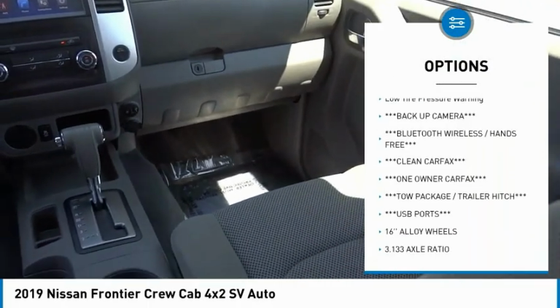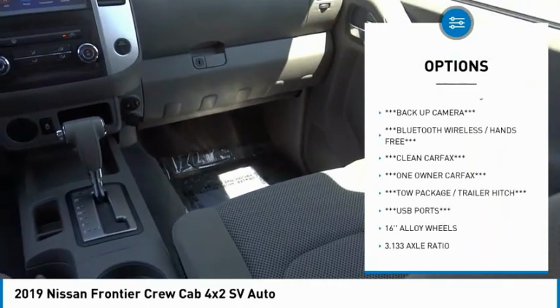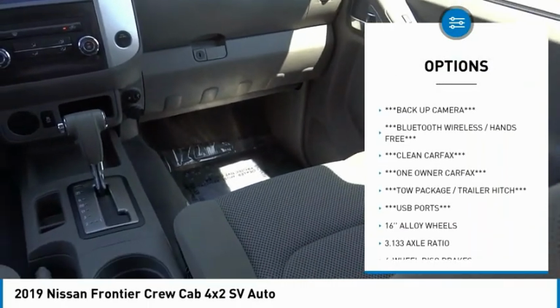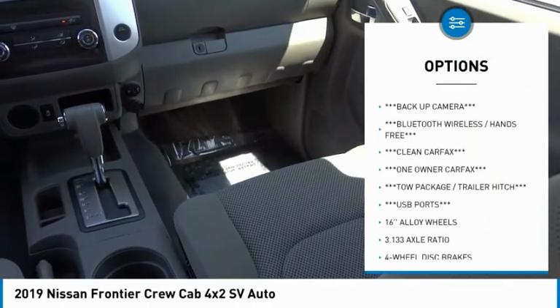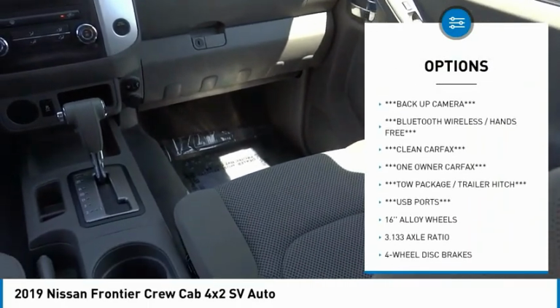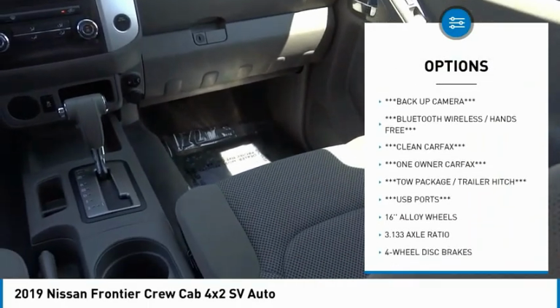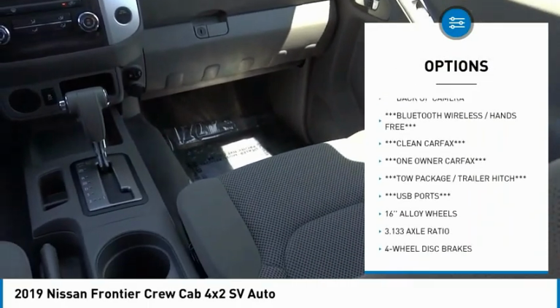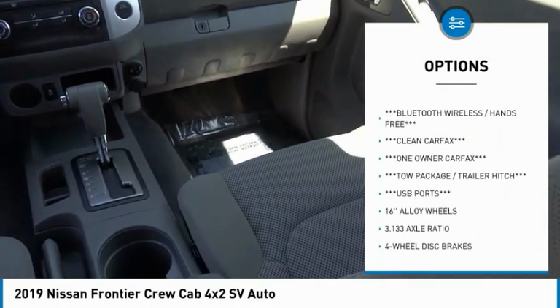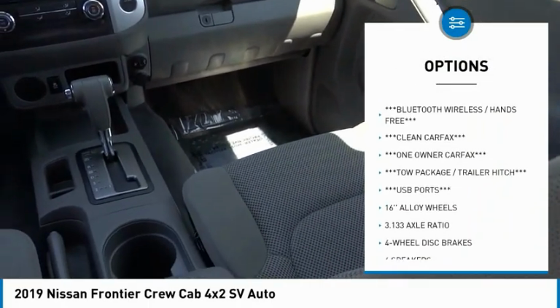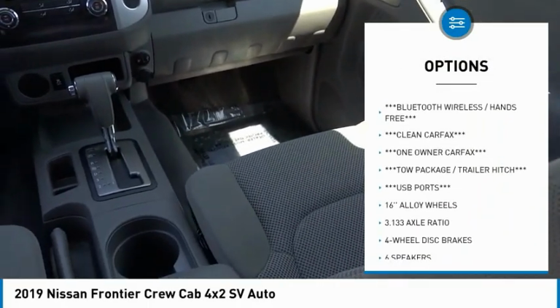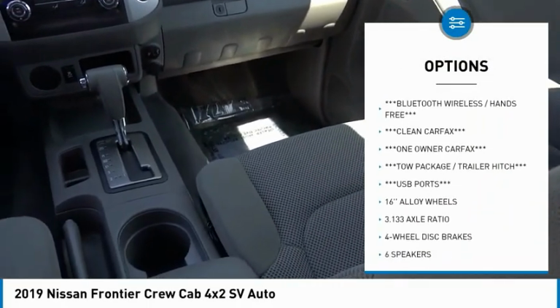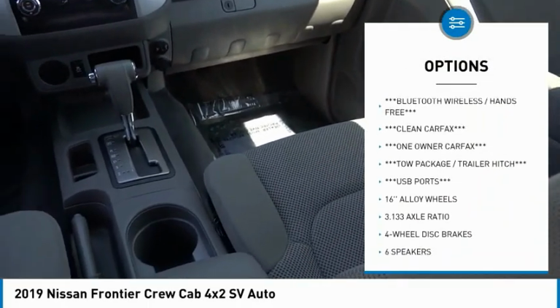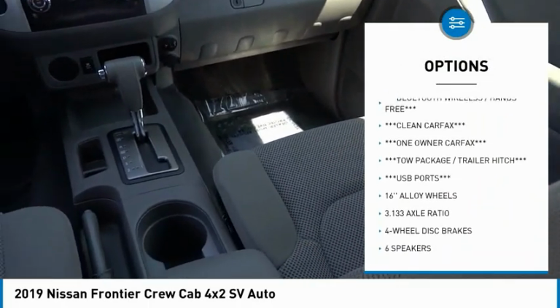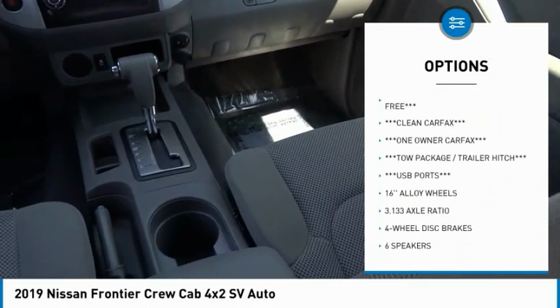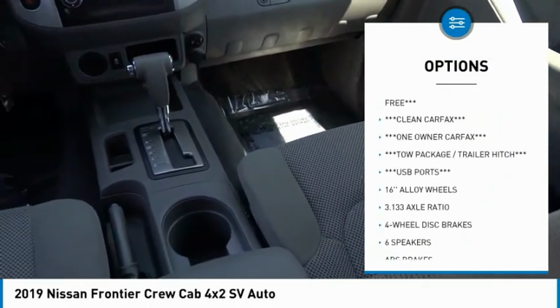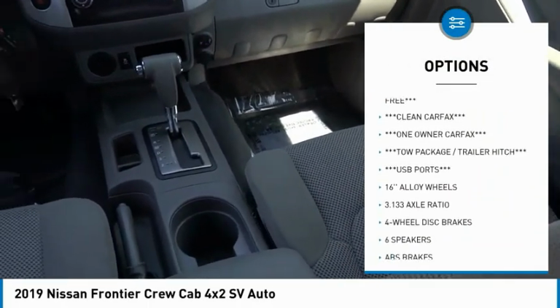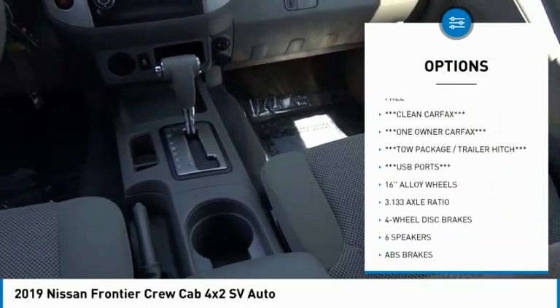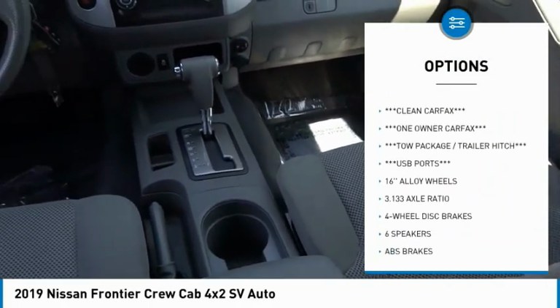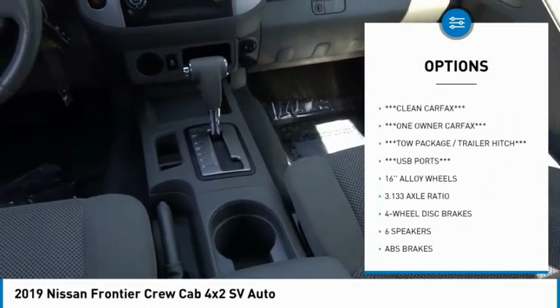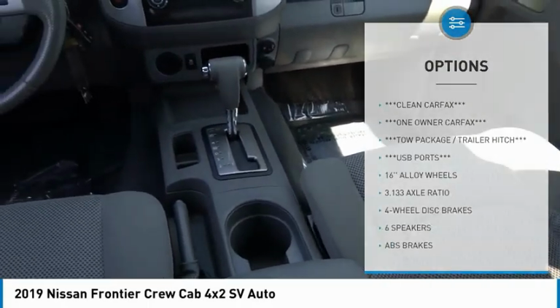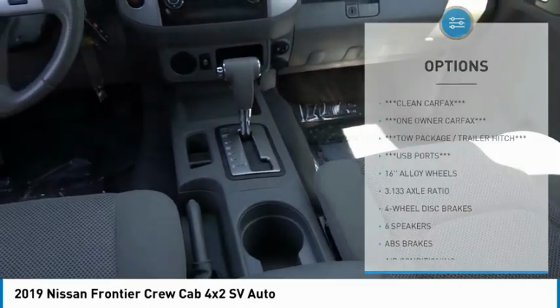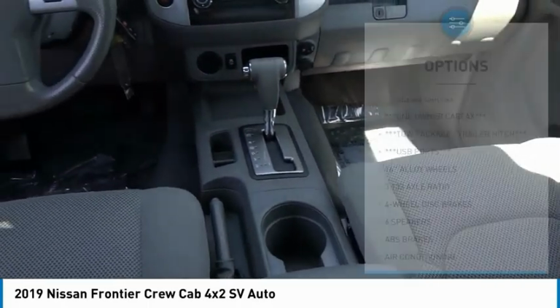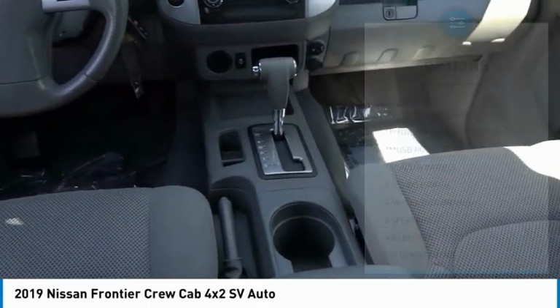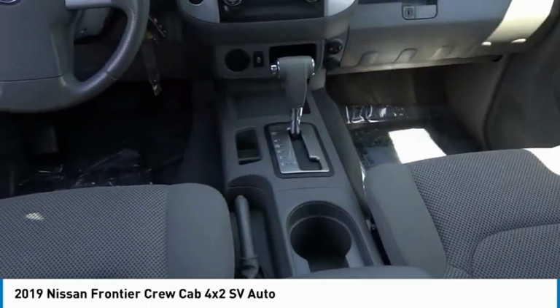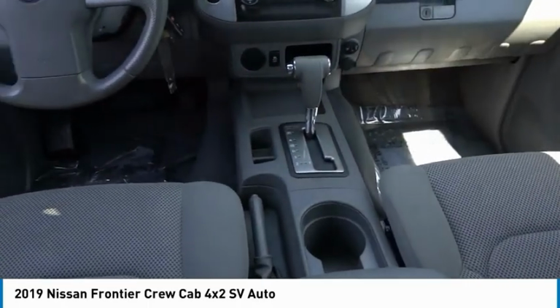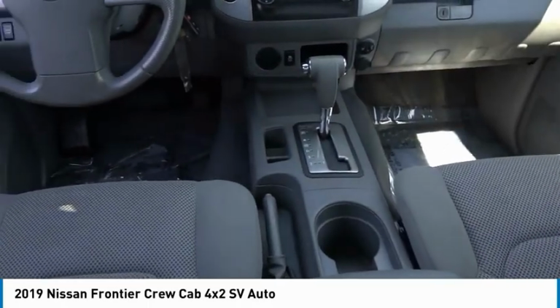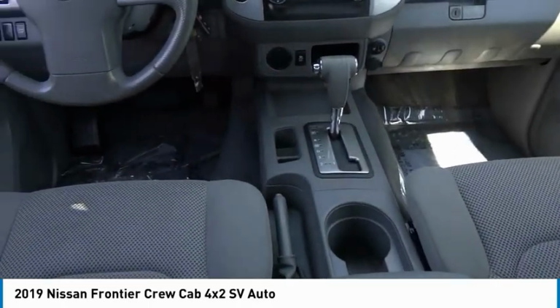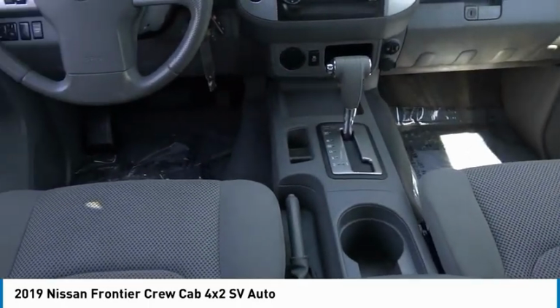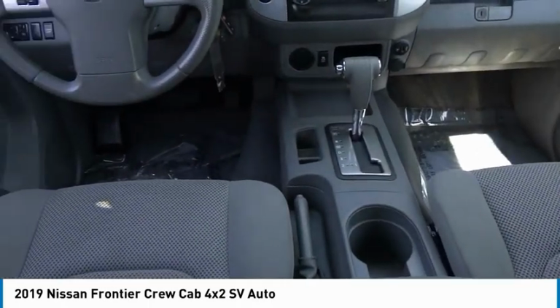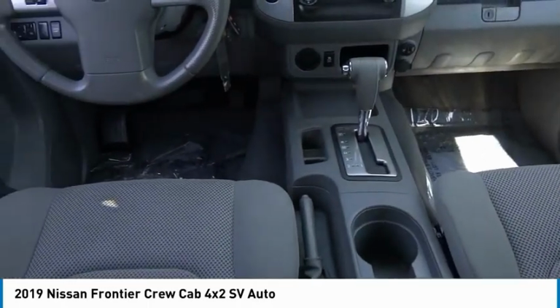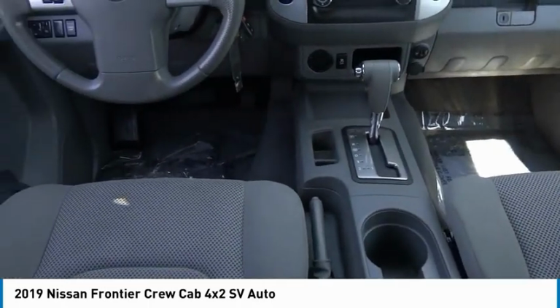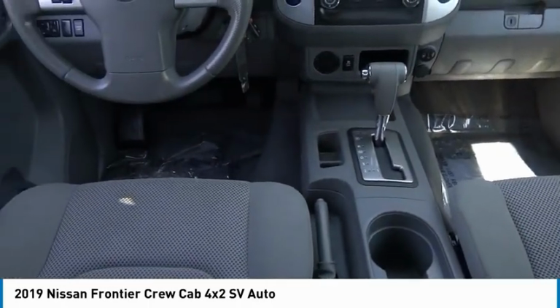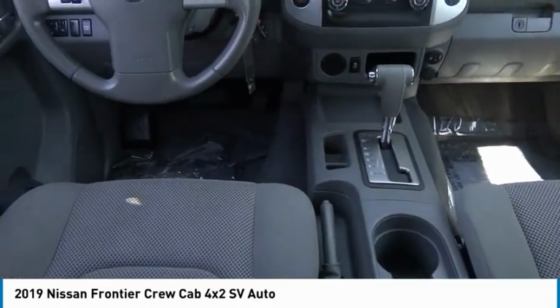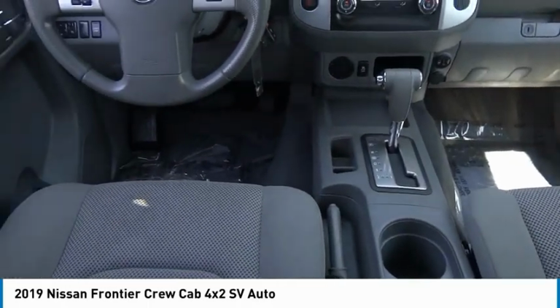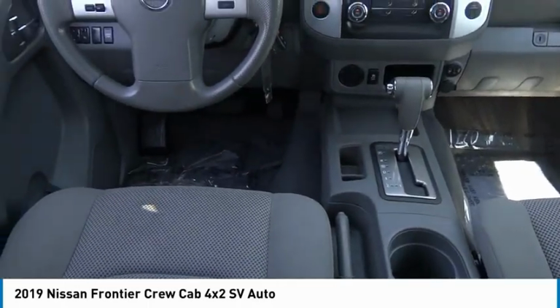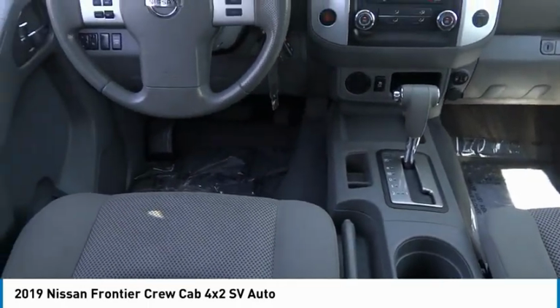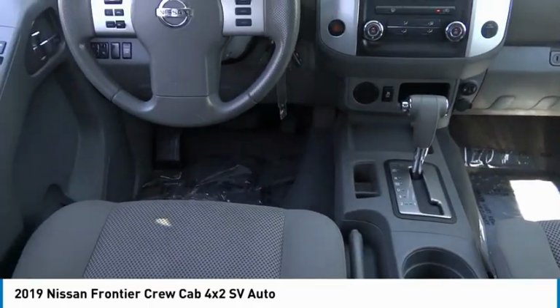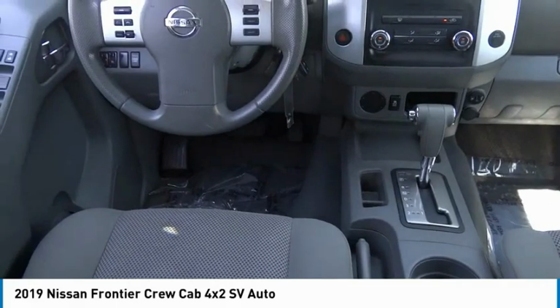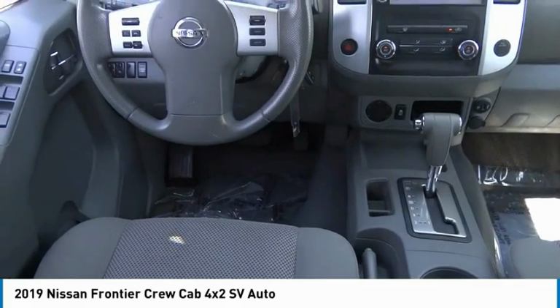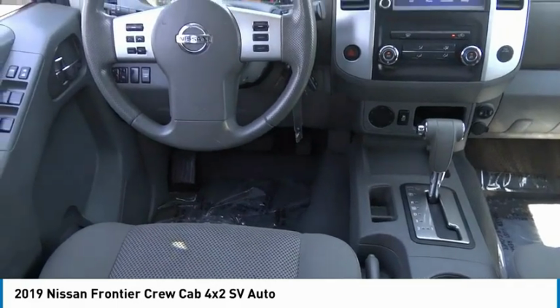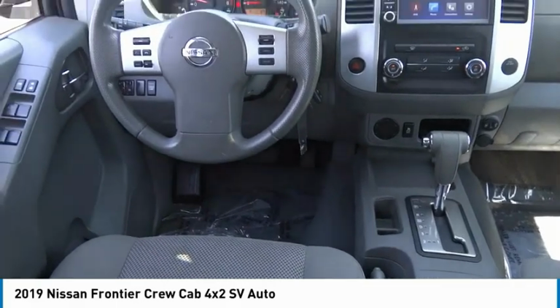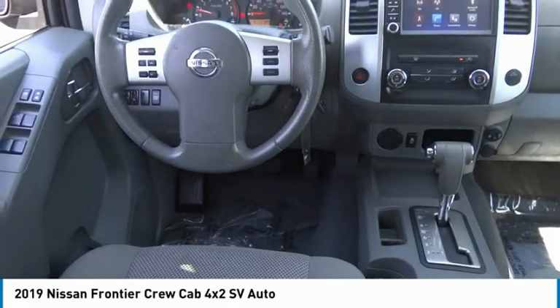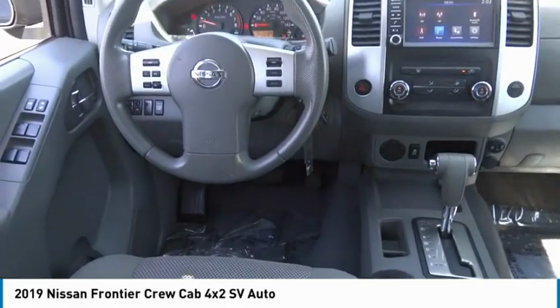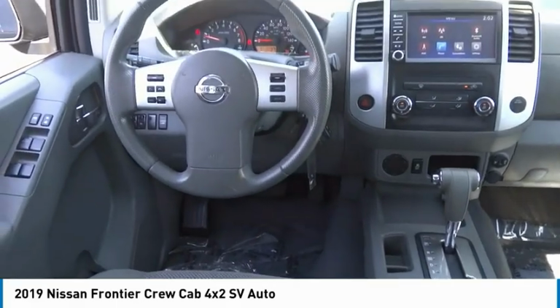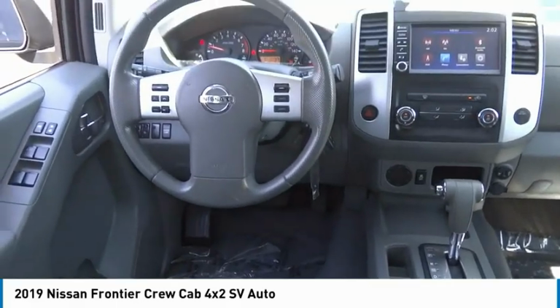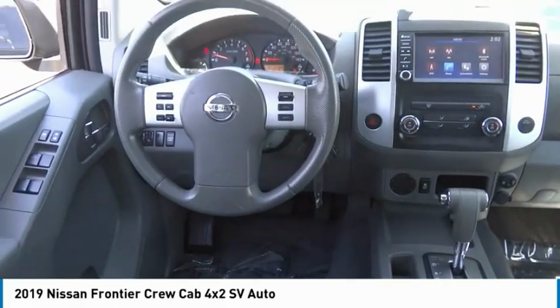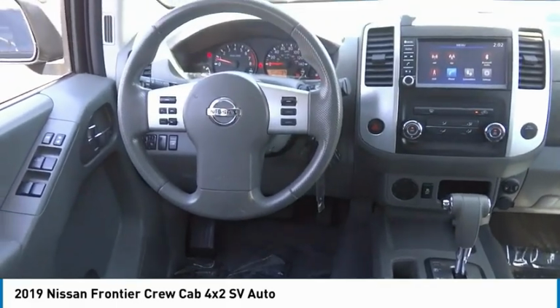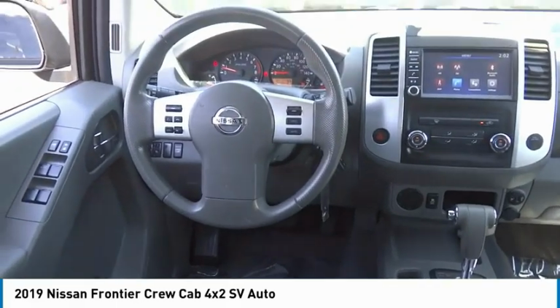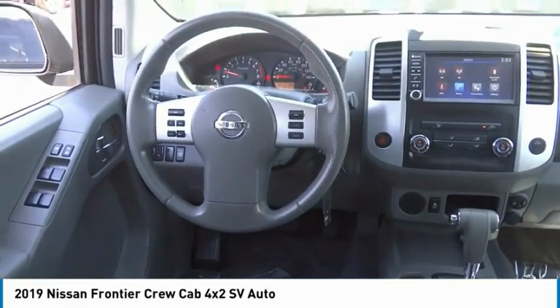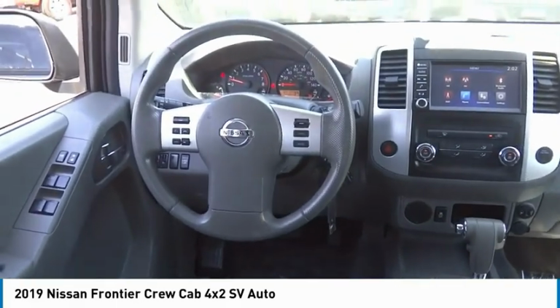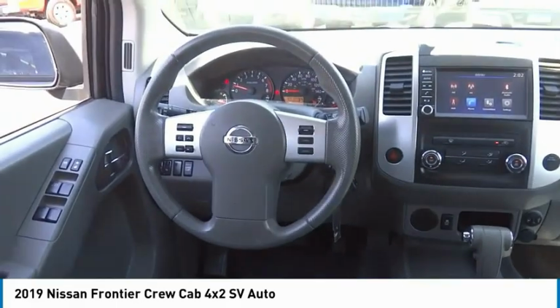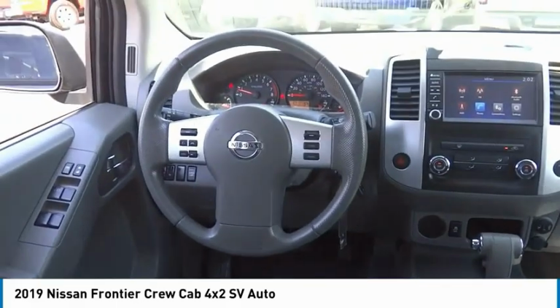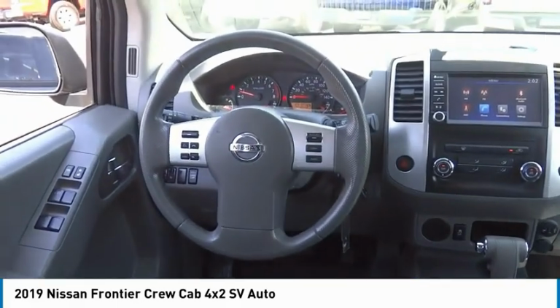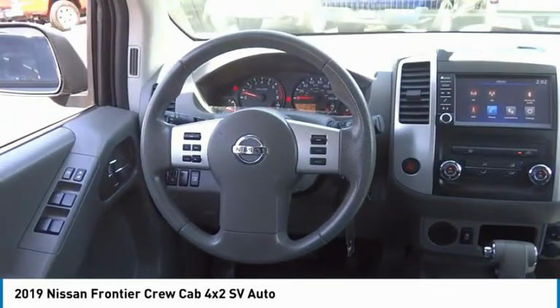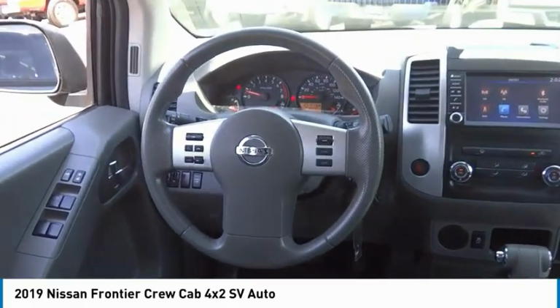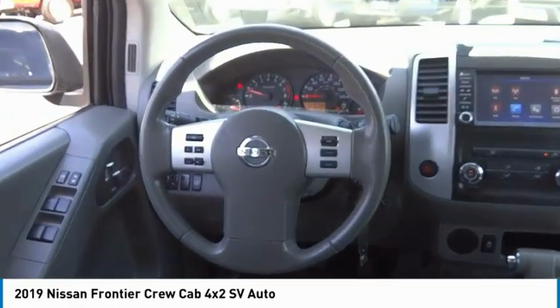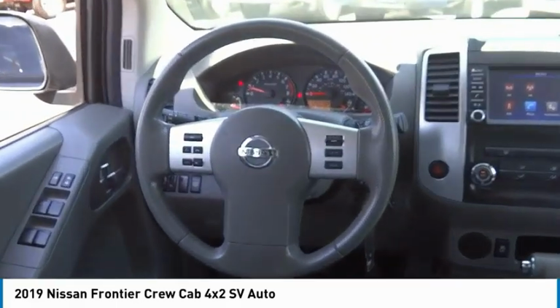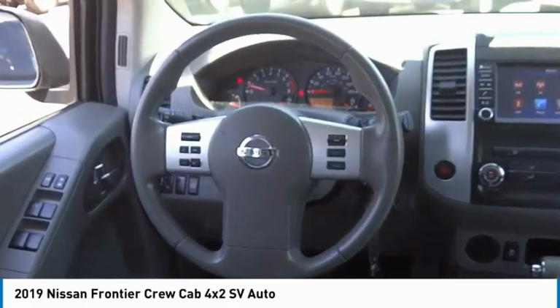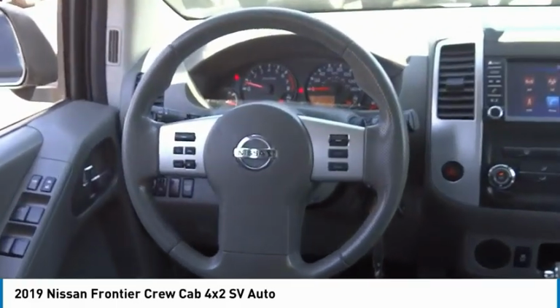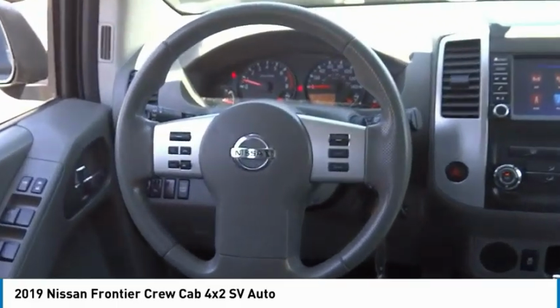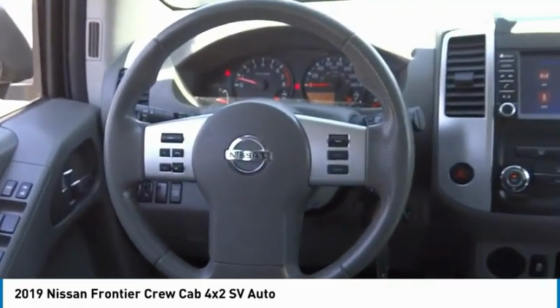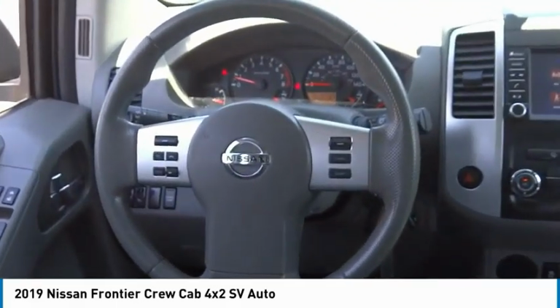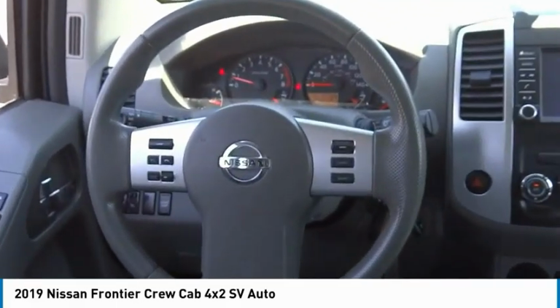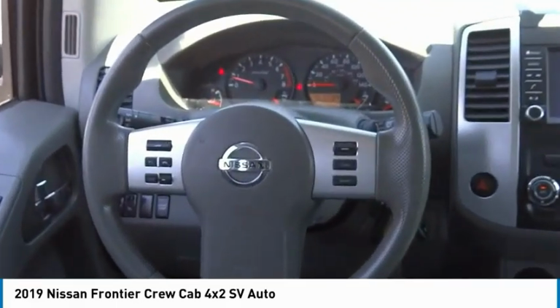Additional options include a rear step bumper, speed control, 4-wheel disc brakes, front wheel independent suspension, and low tire pressure warning.